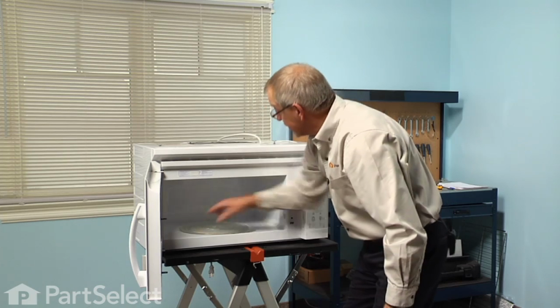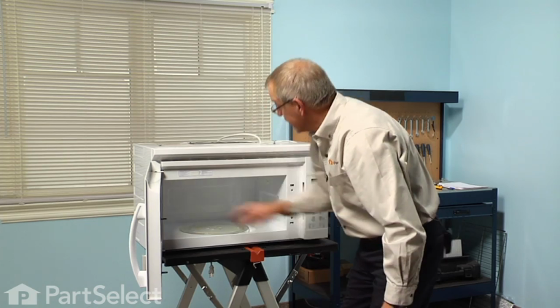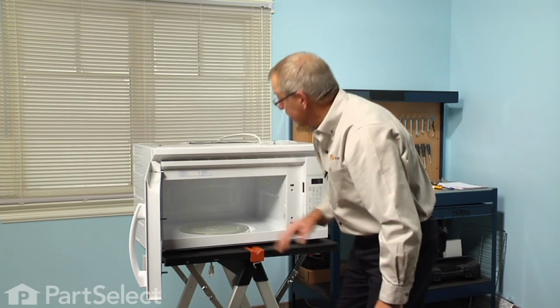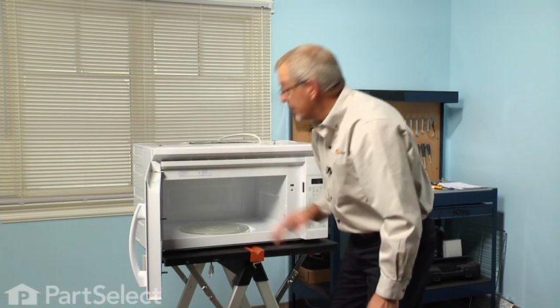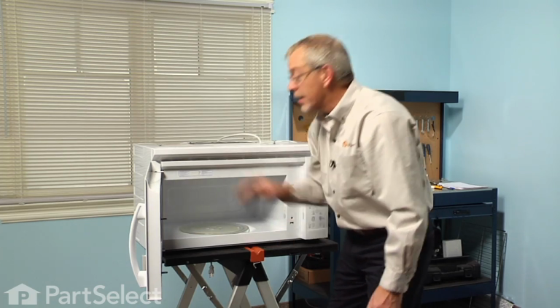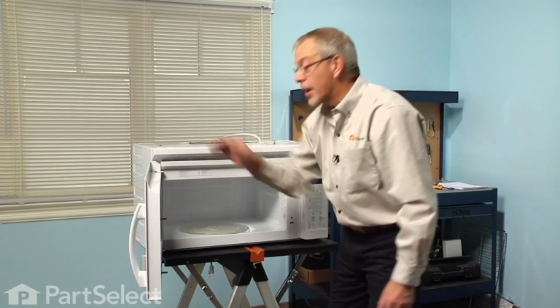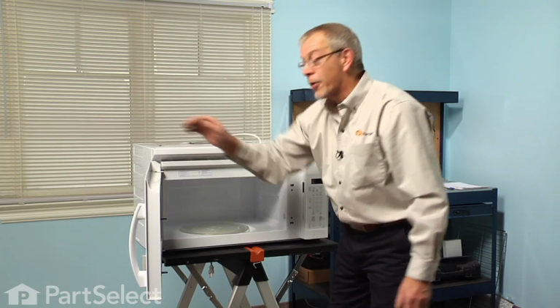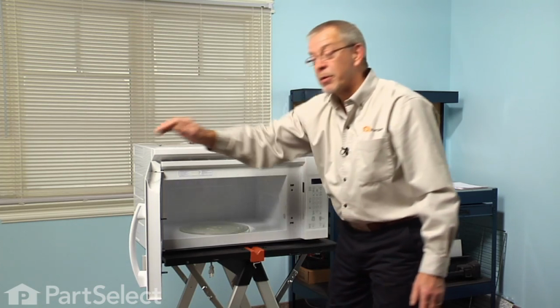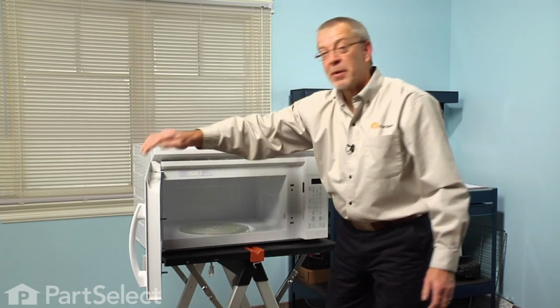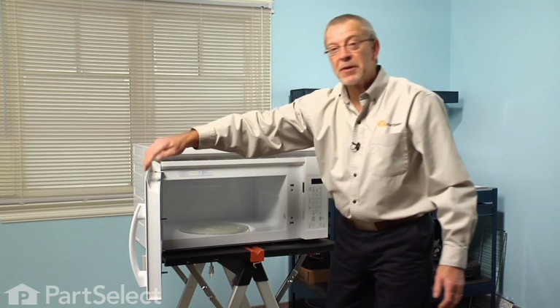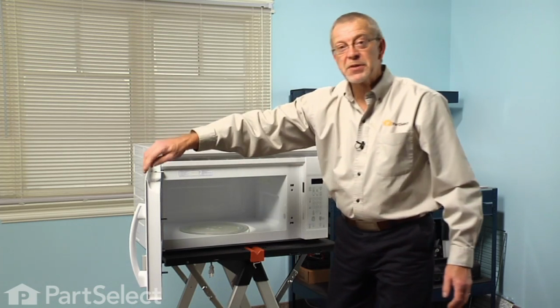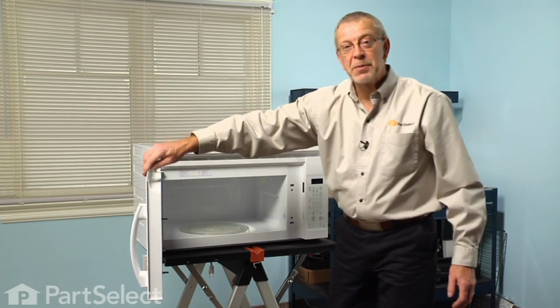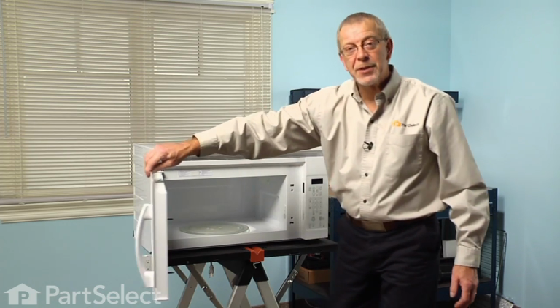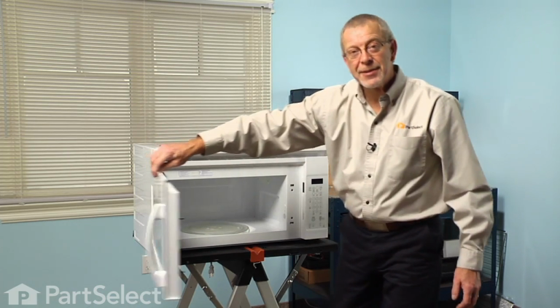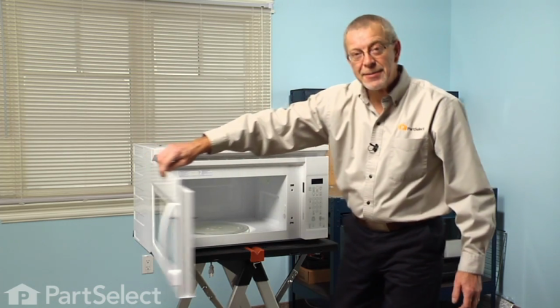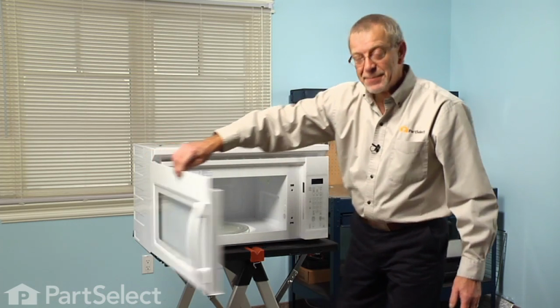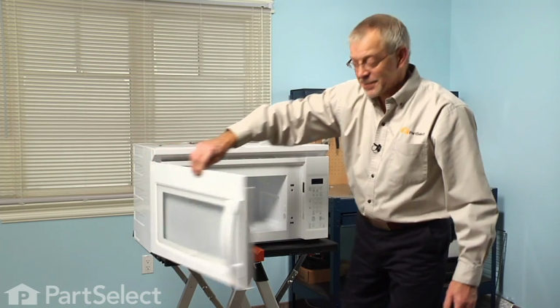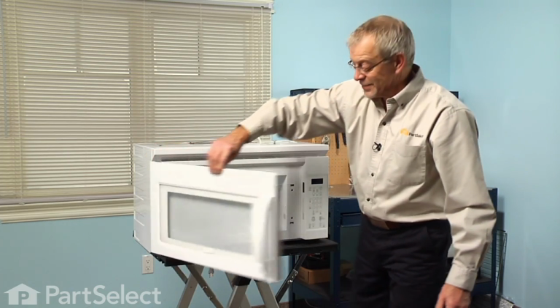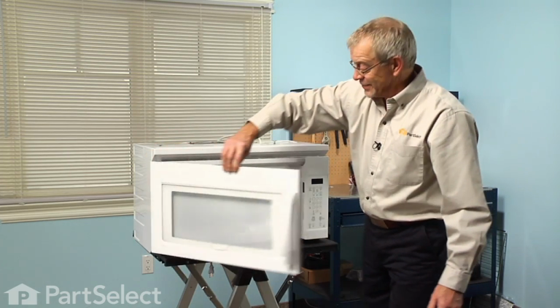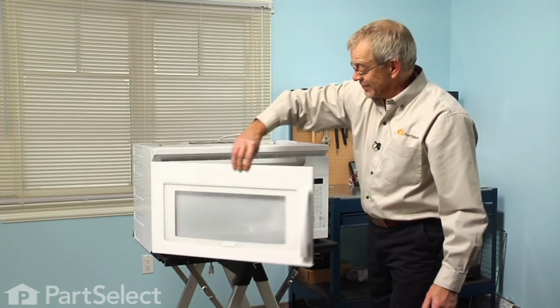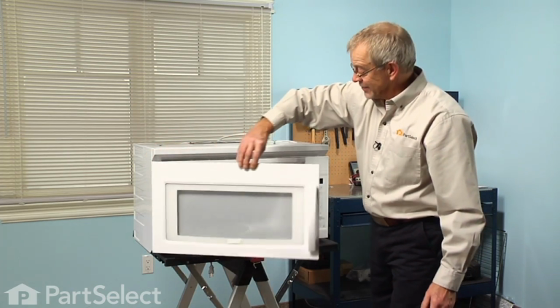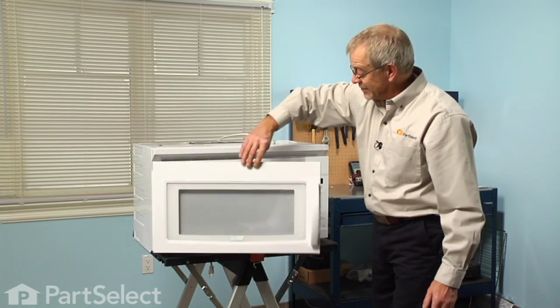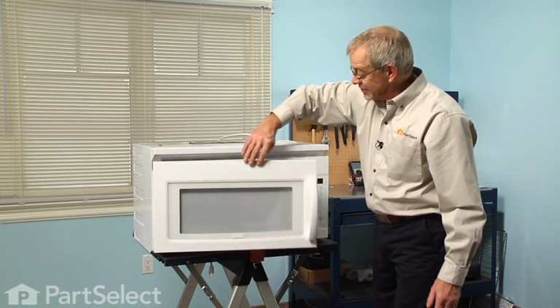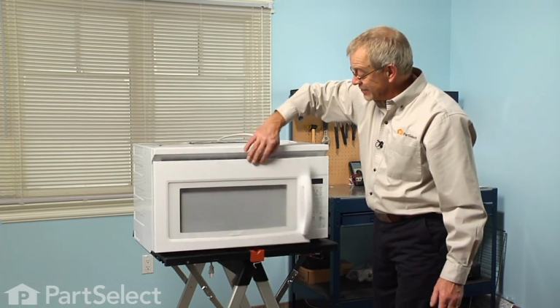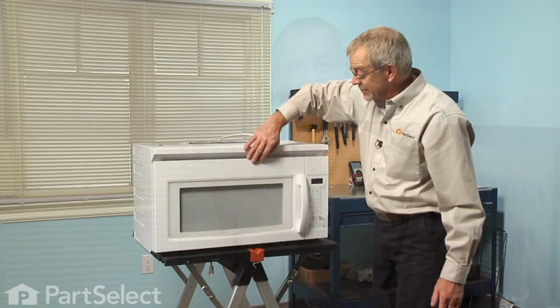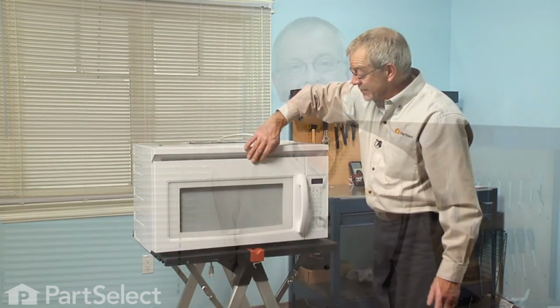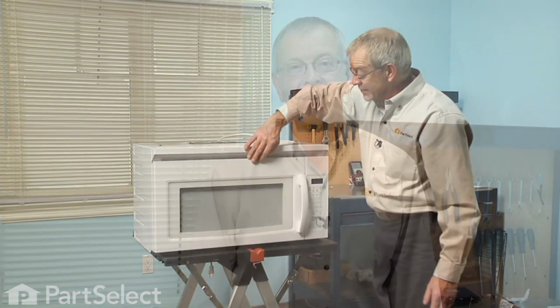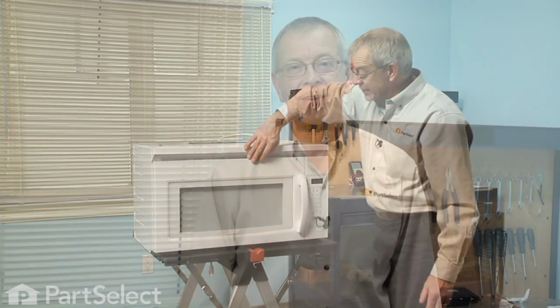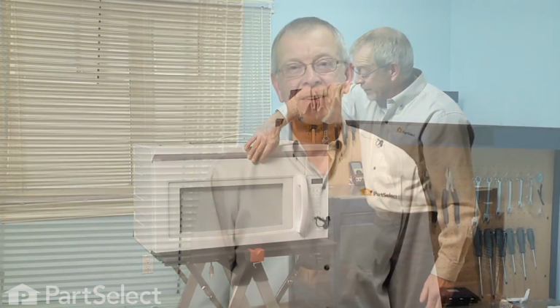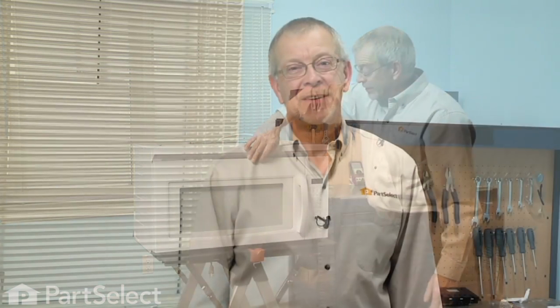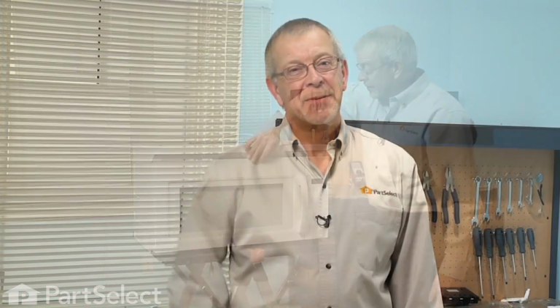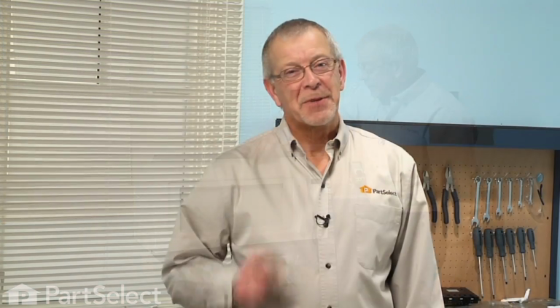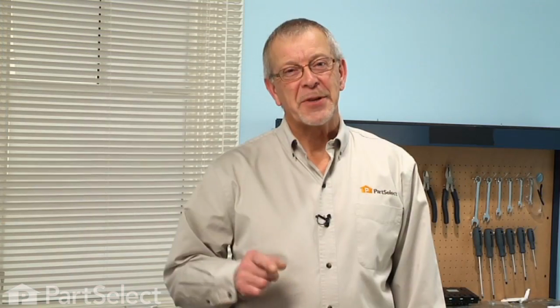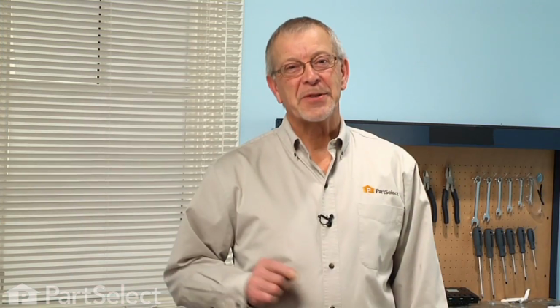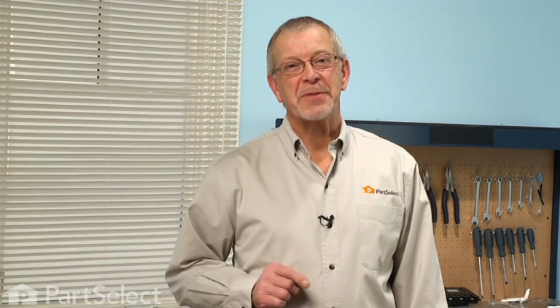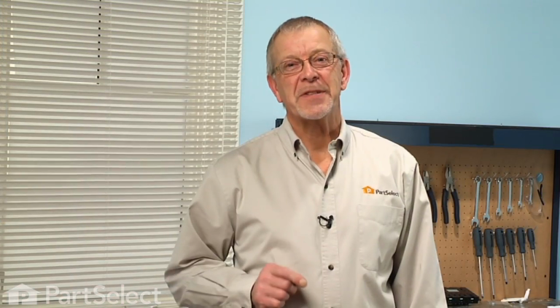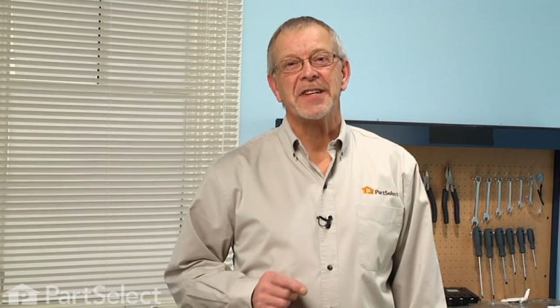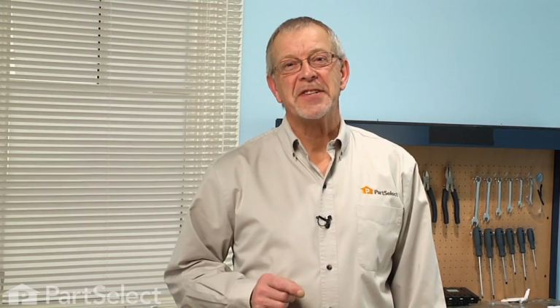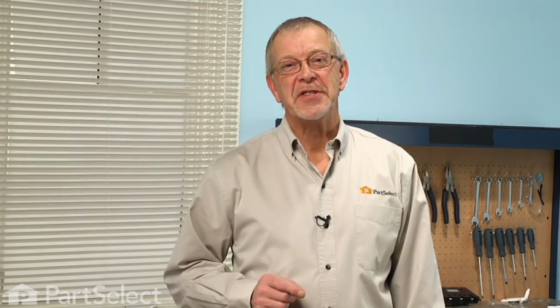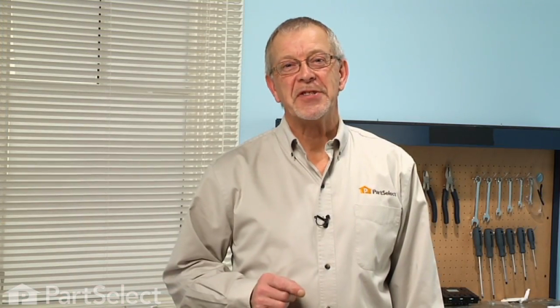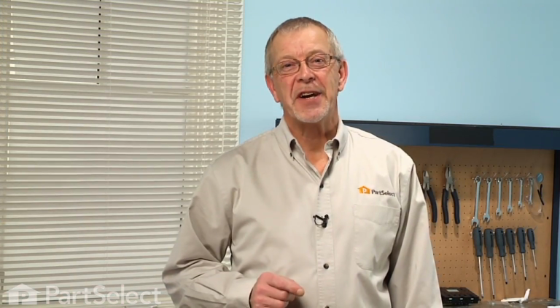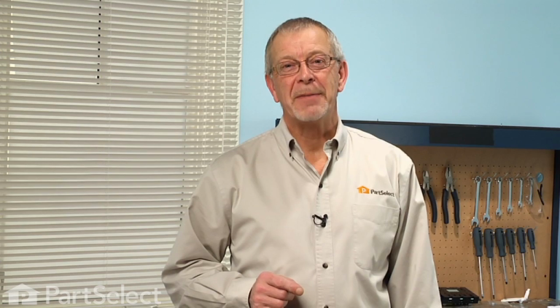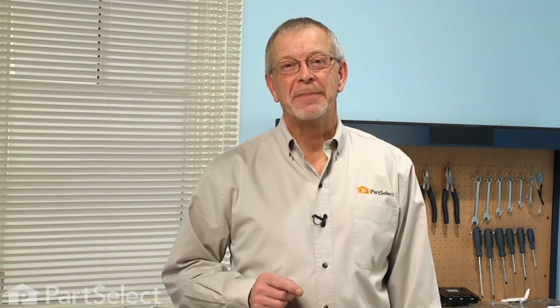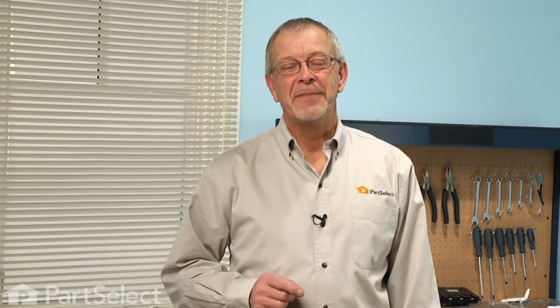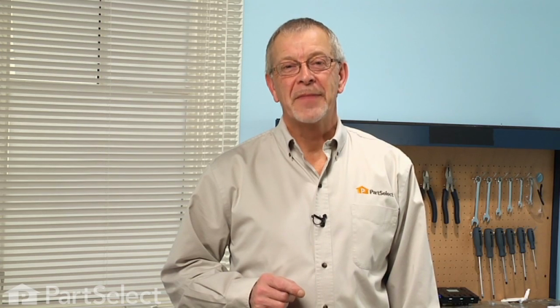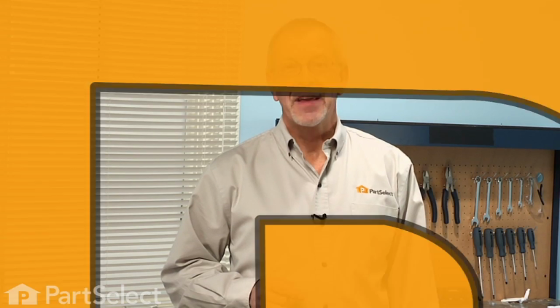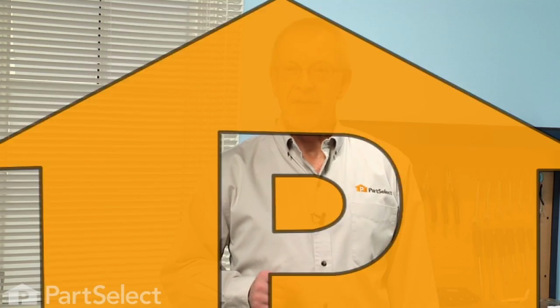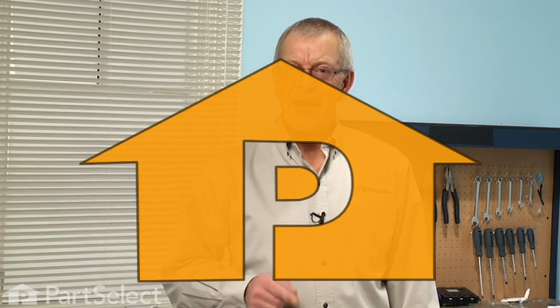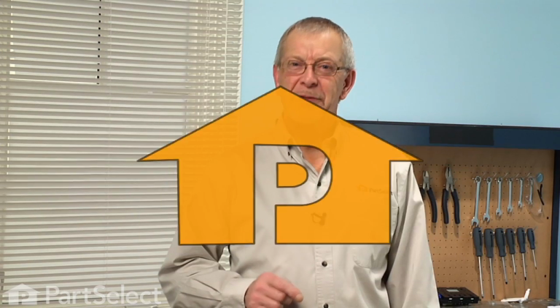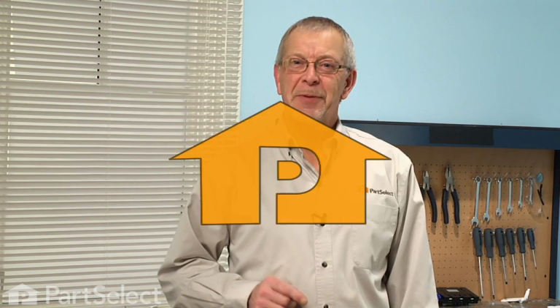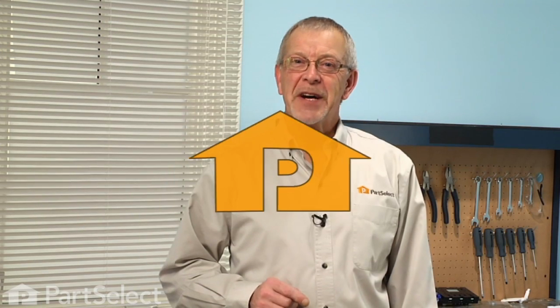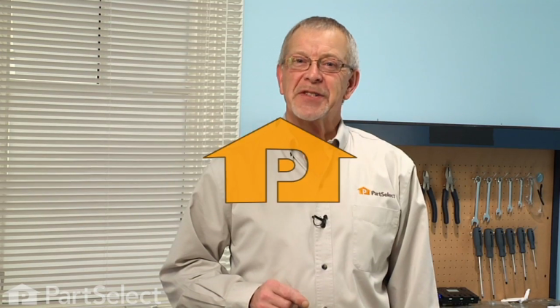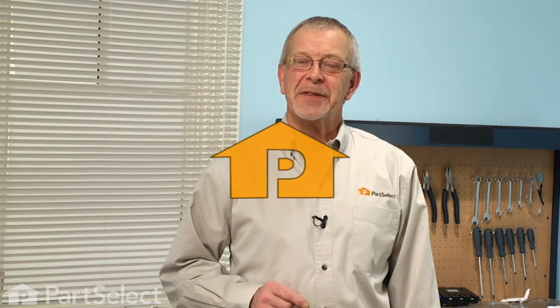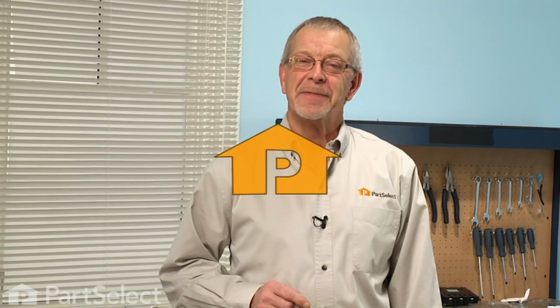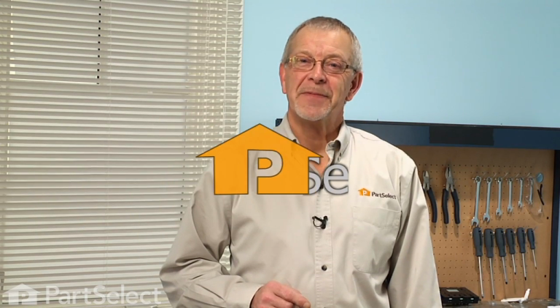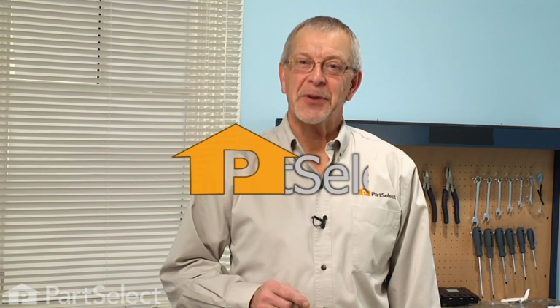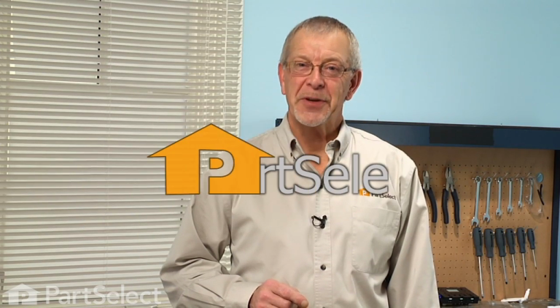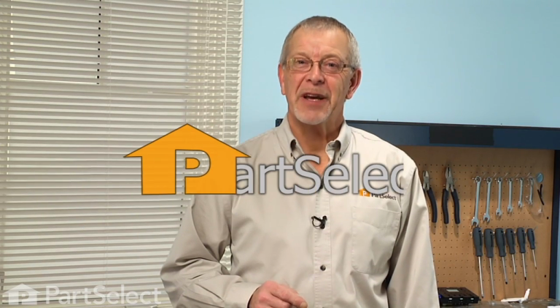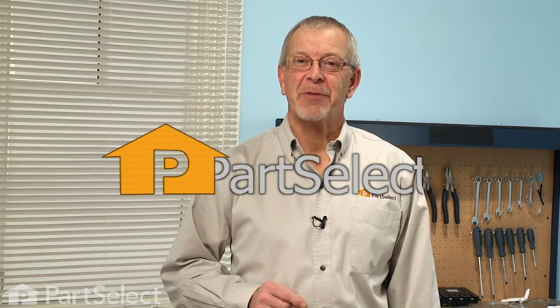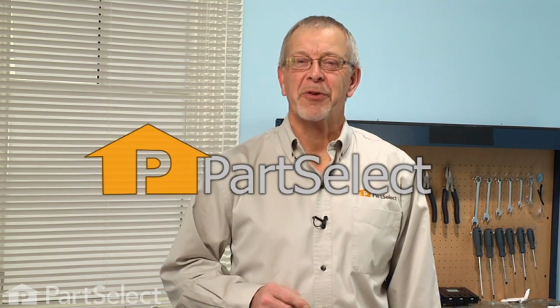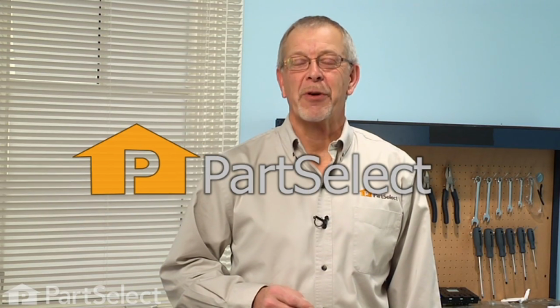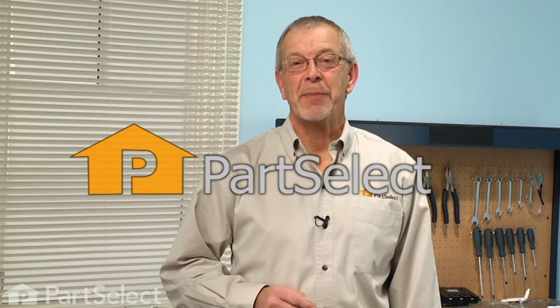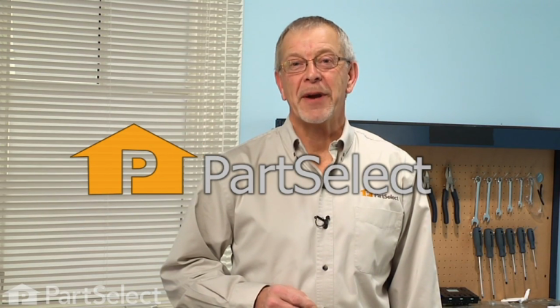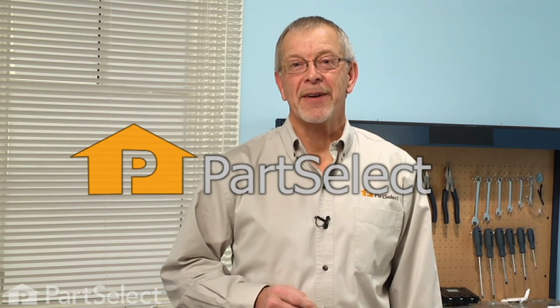And our repair is complete. We told you it was an easy job. Thanks for watching, and good luck with your repair.